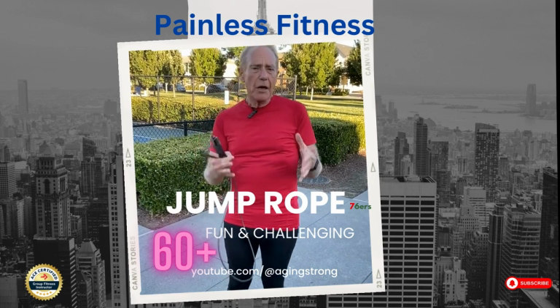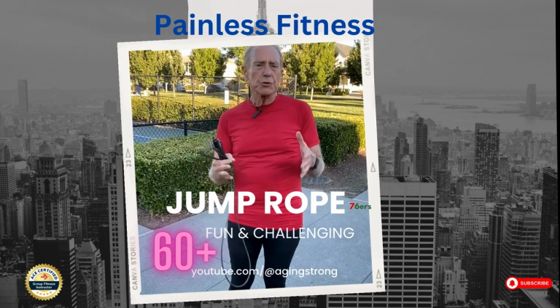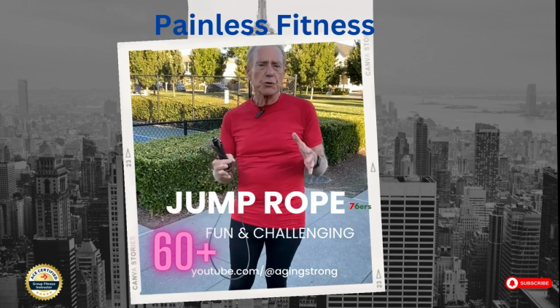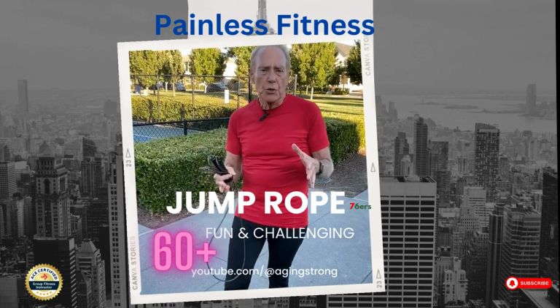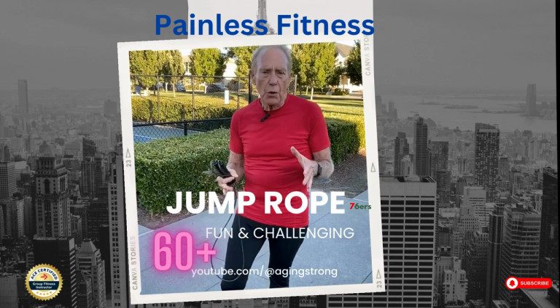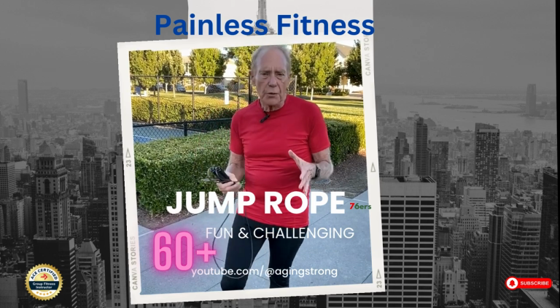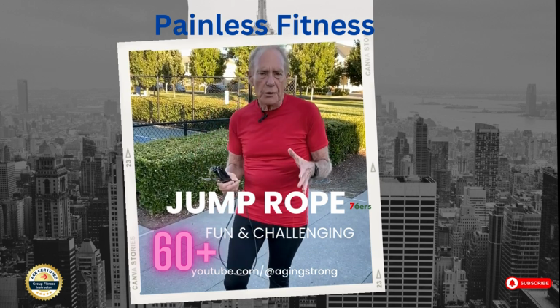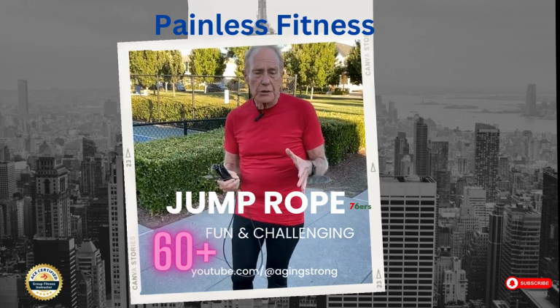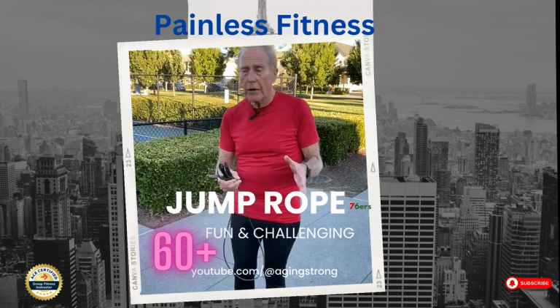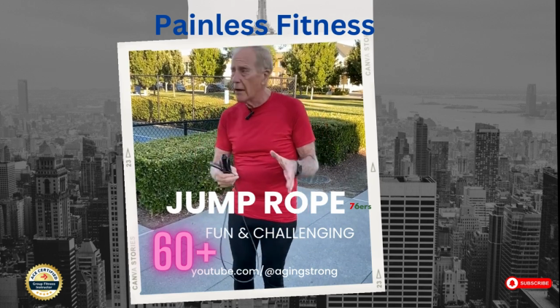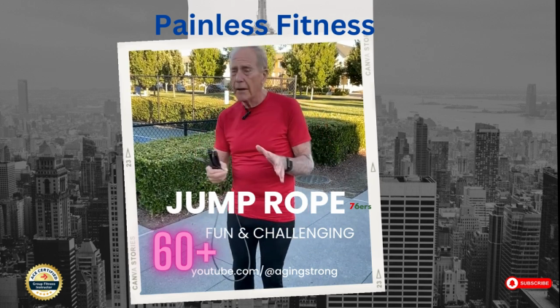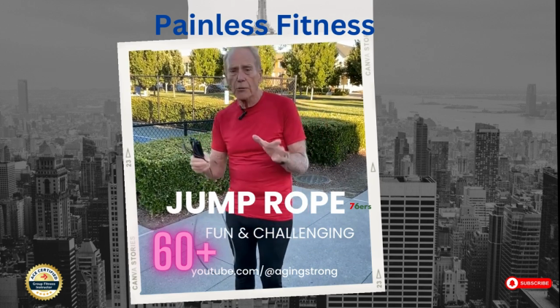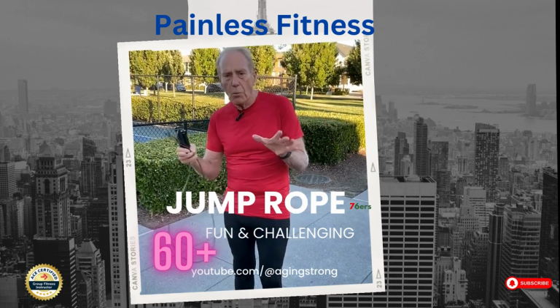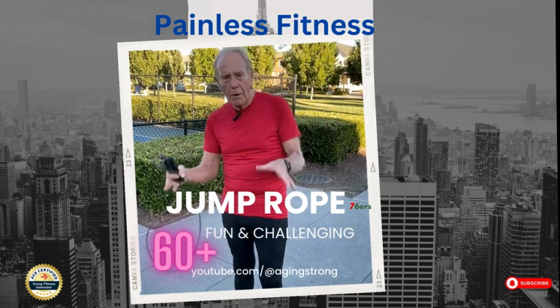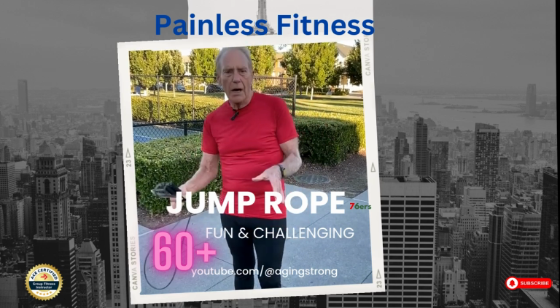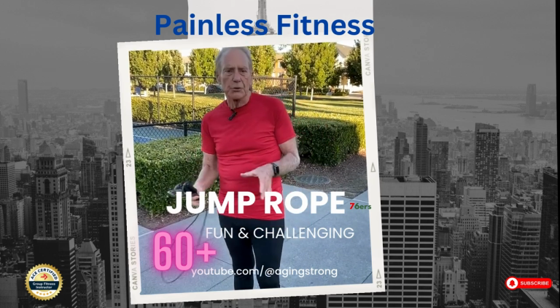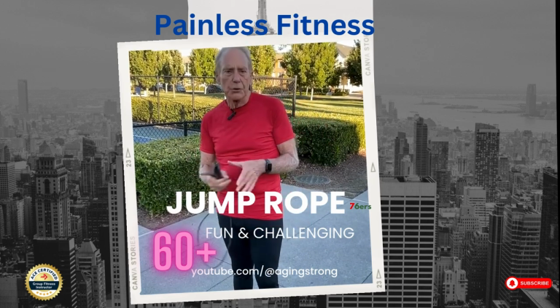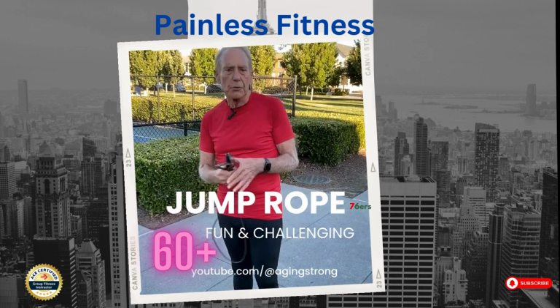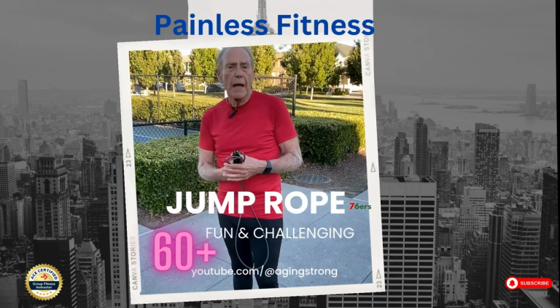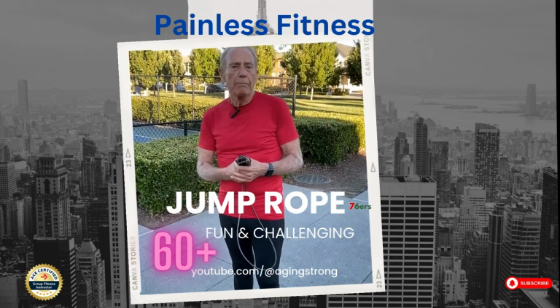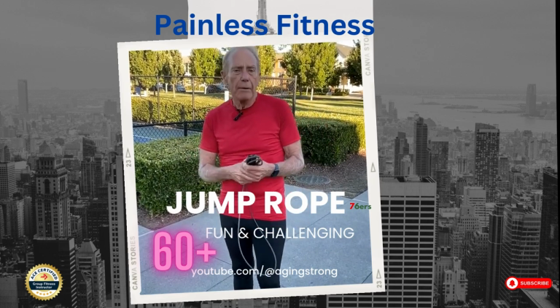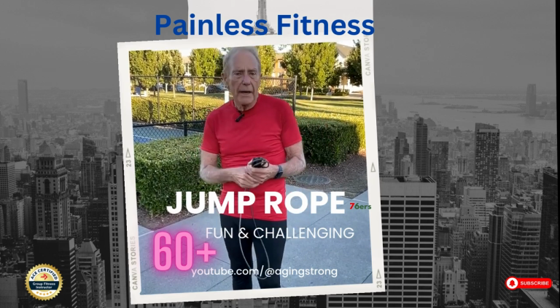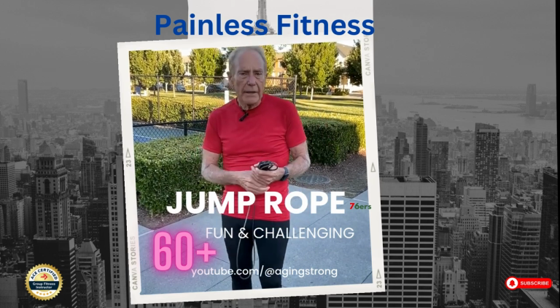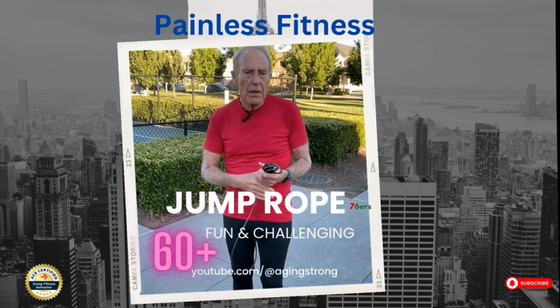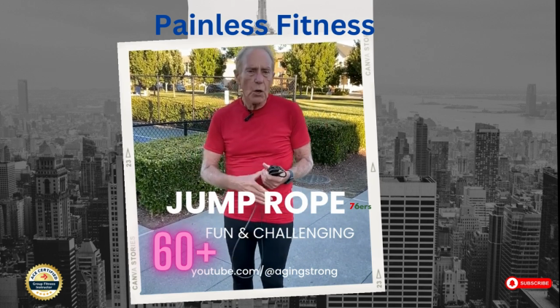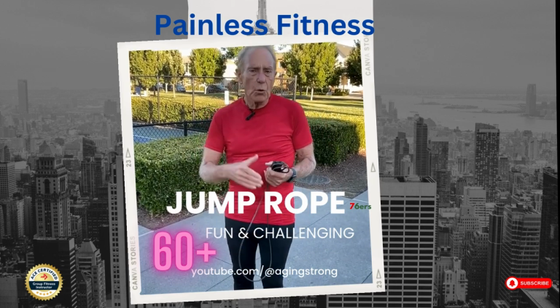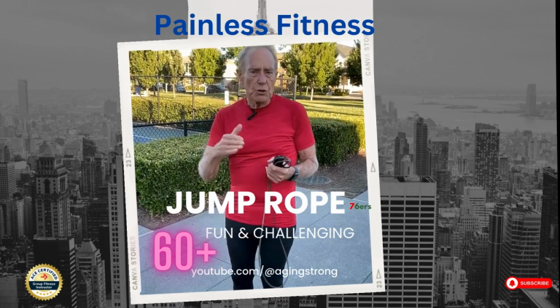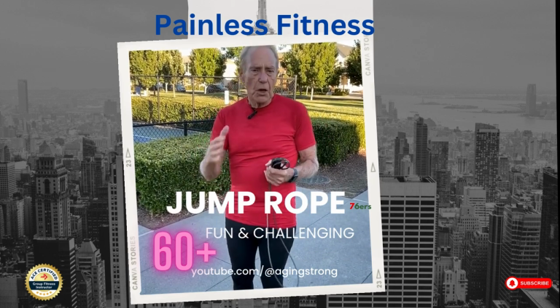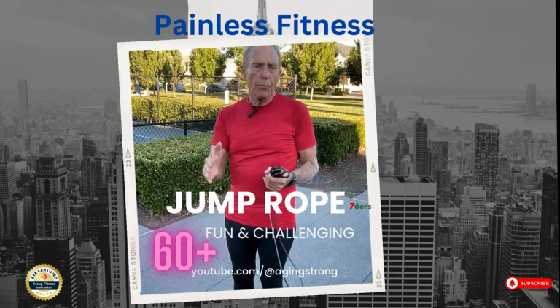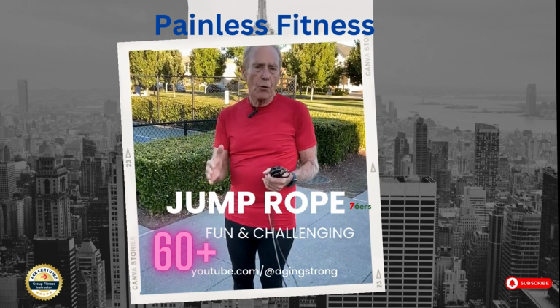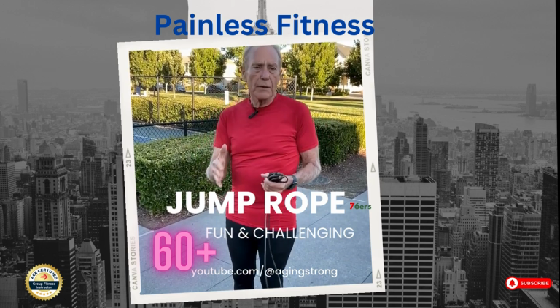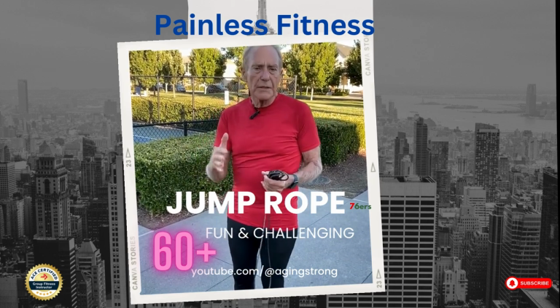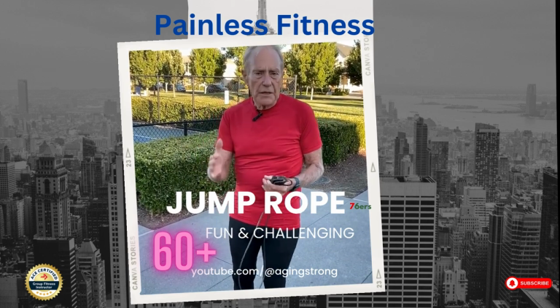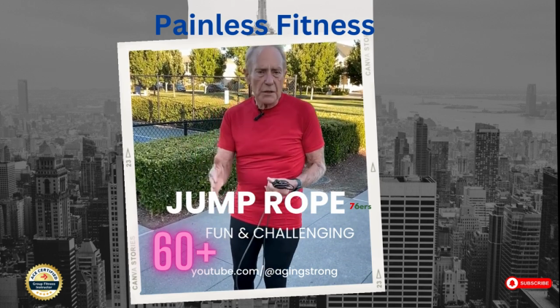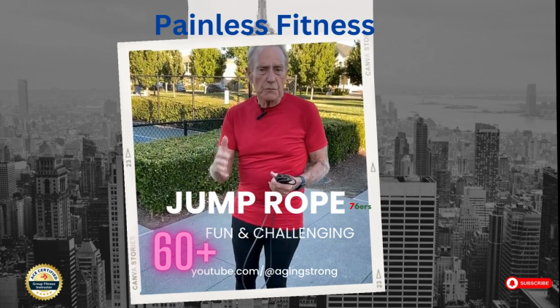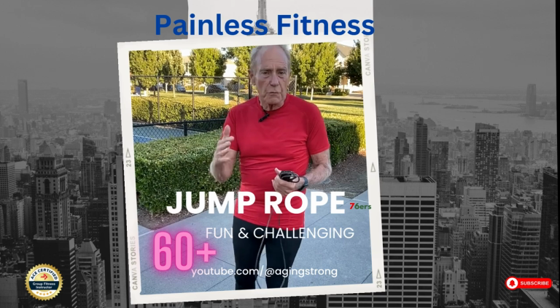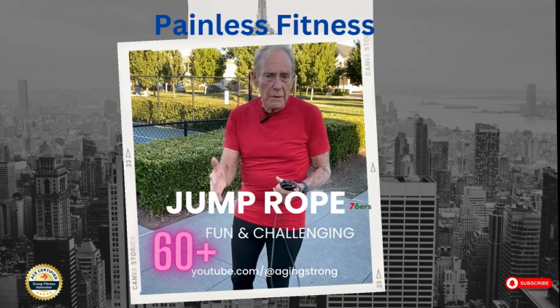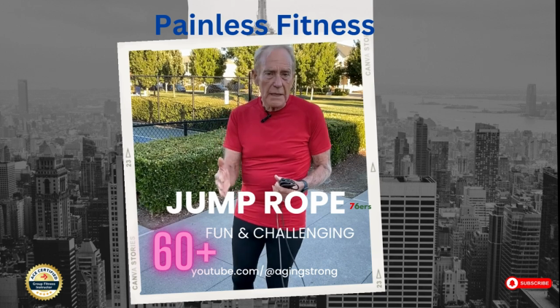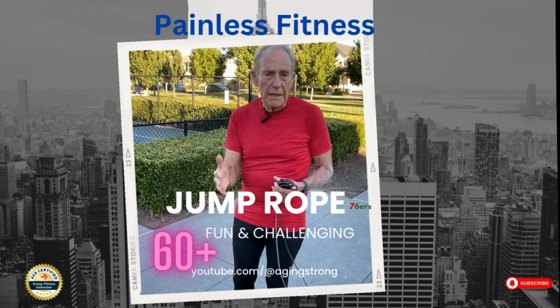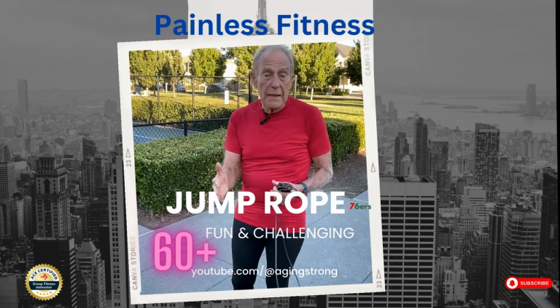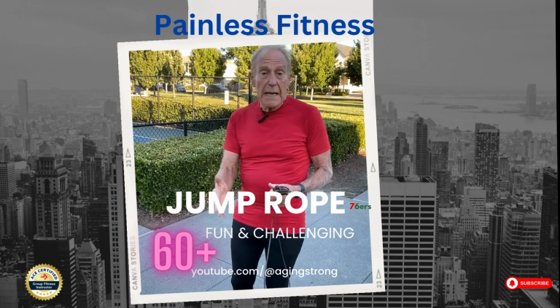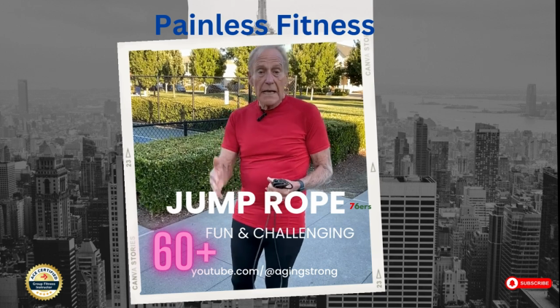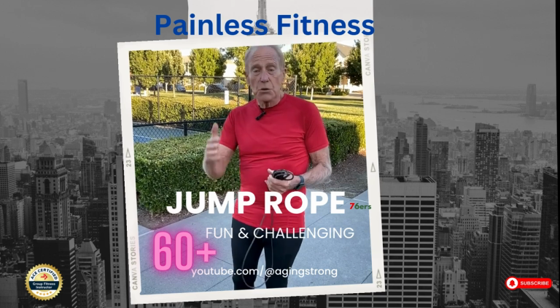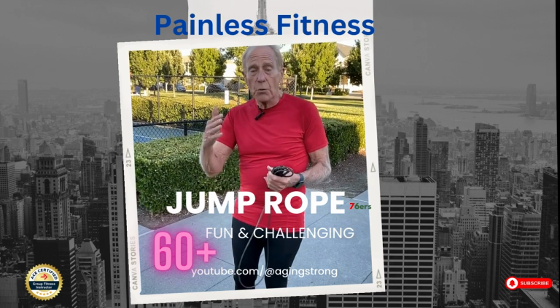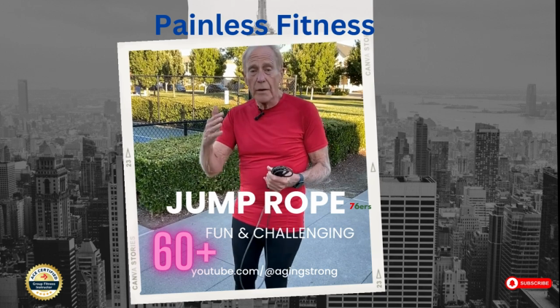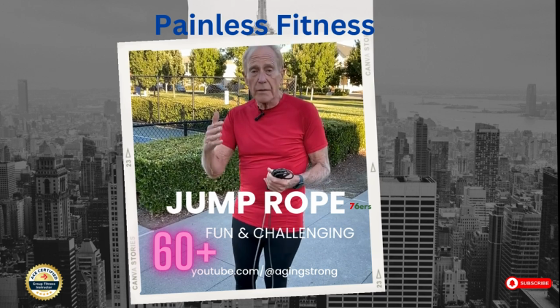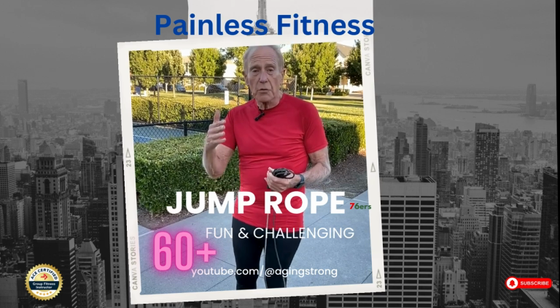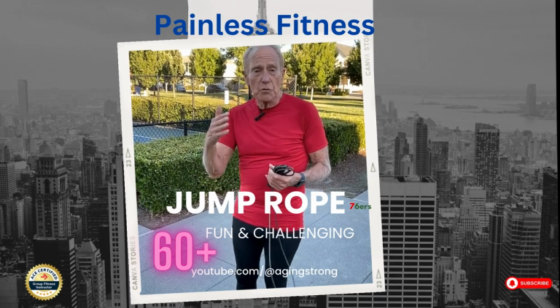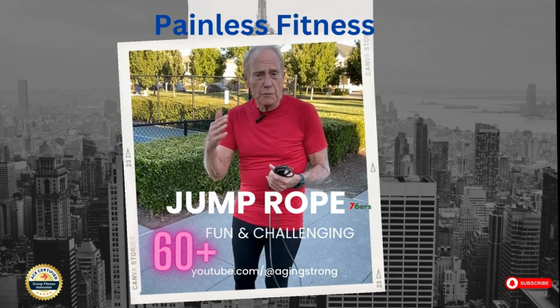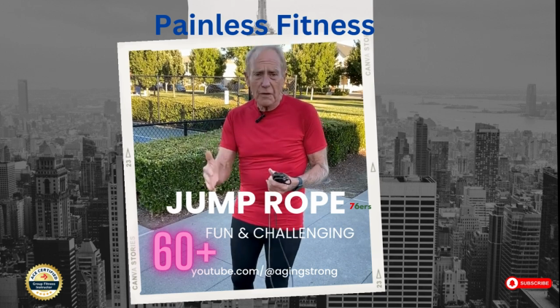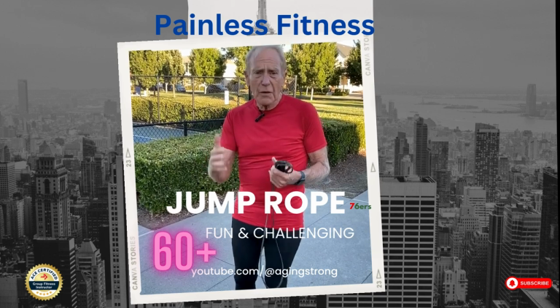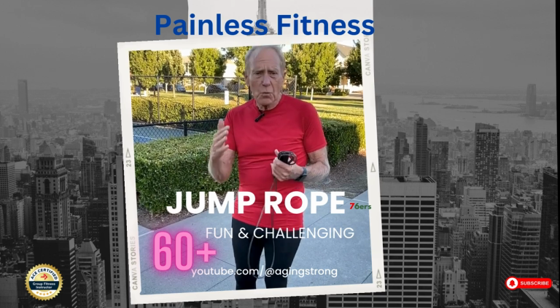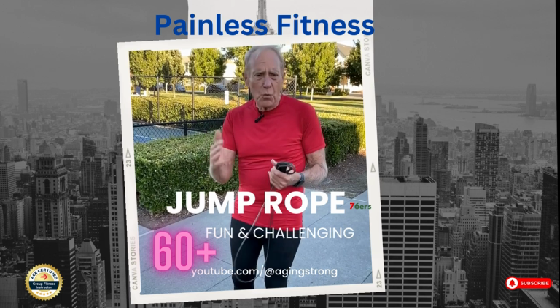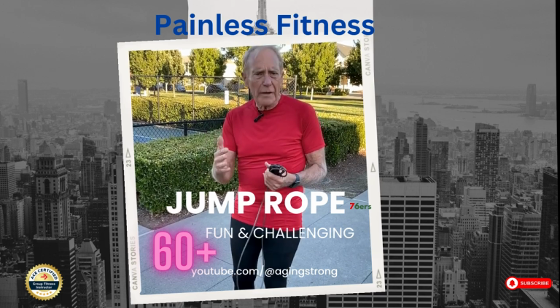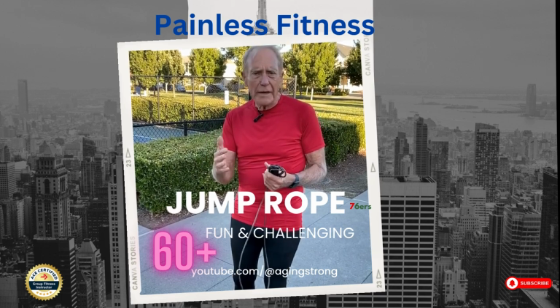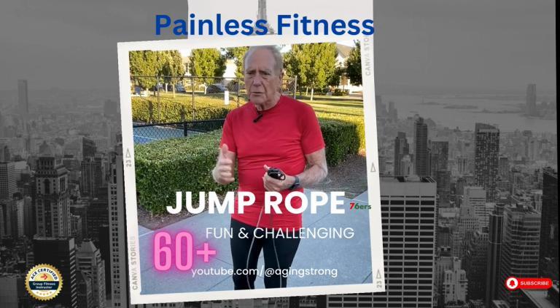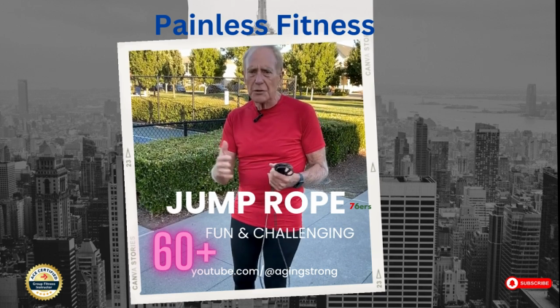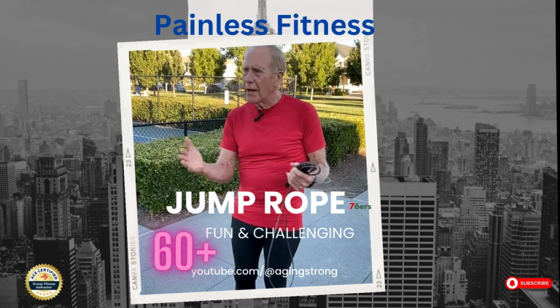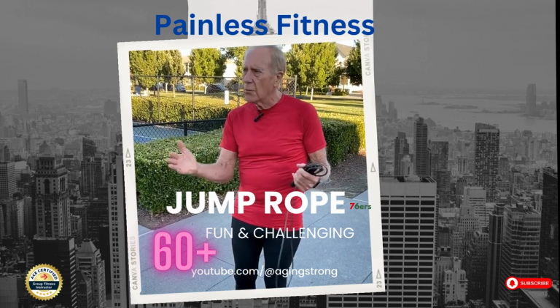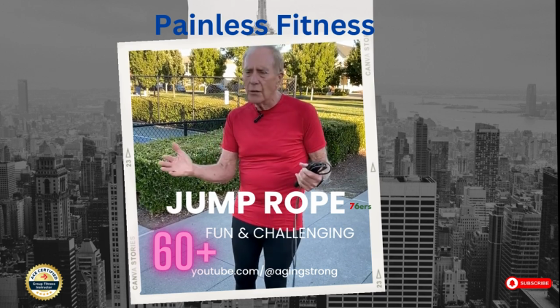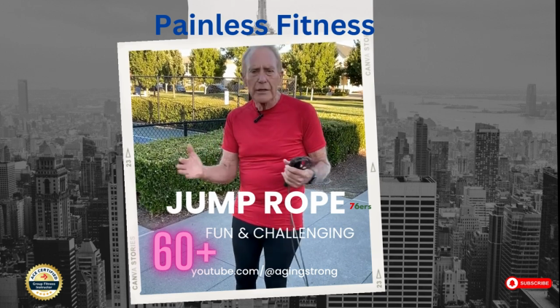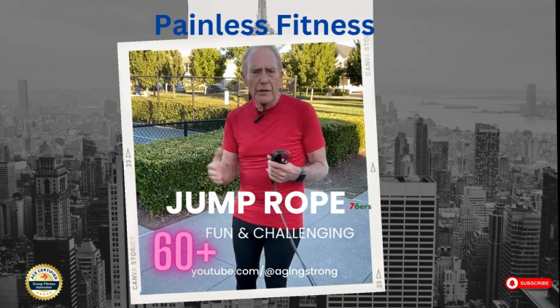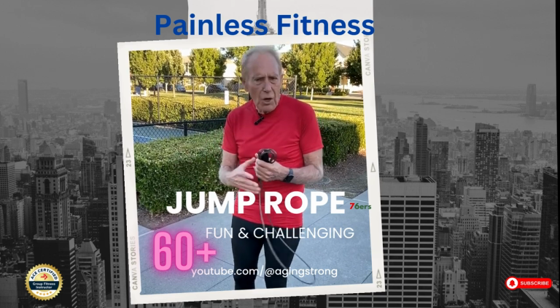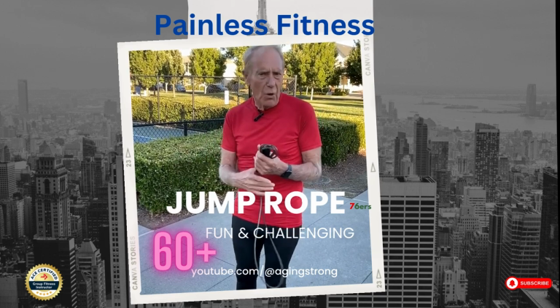Boxers know this. I am no boxer, but what jump roping does for me is one of the most fun workouts that I really know.